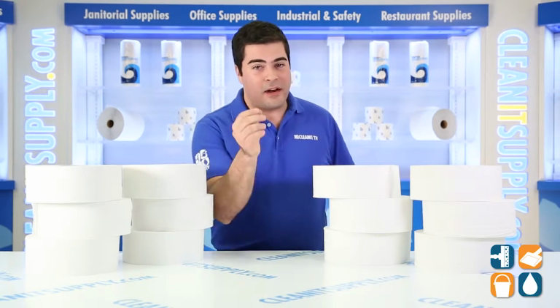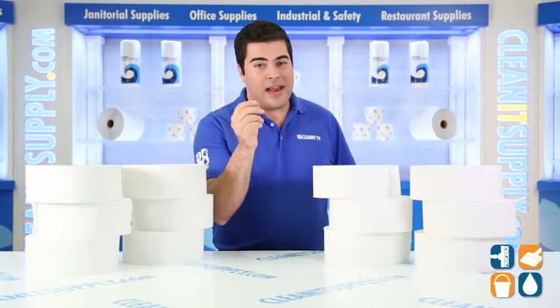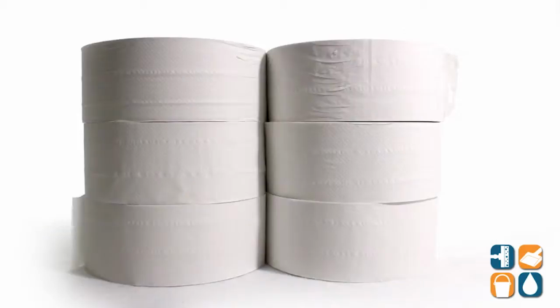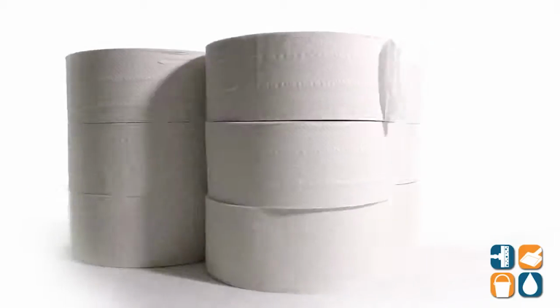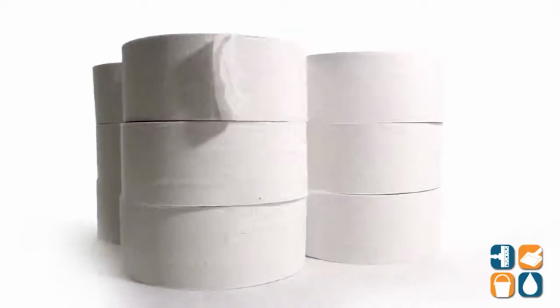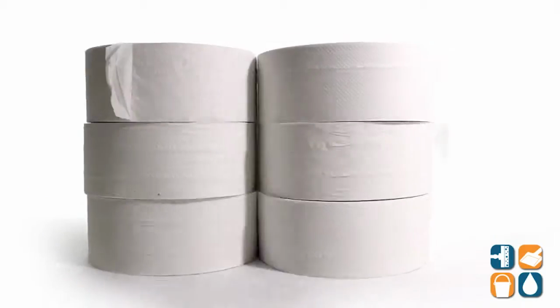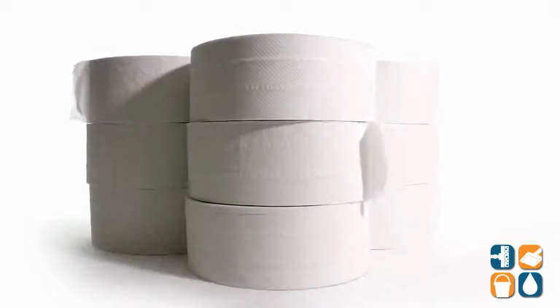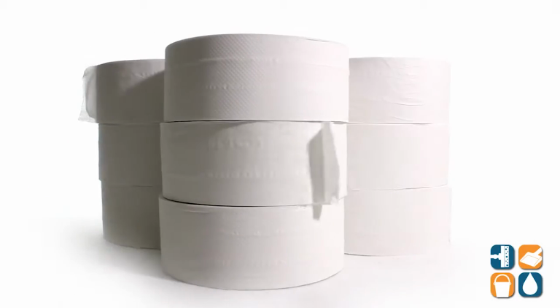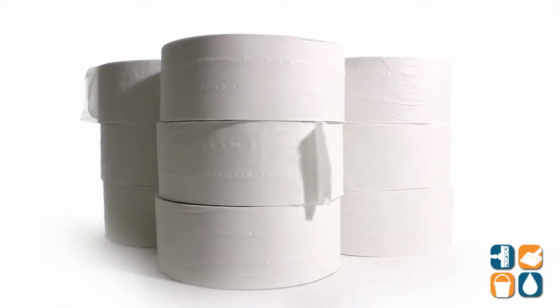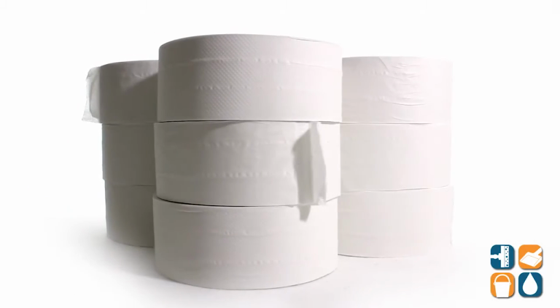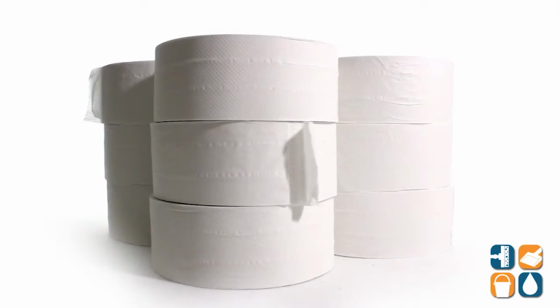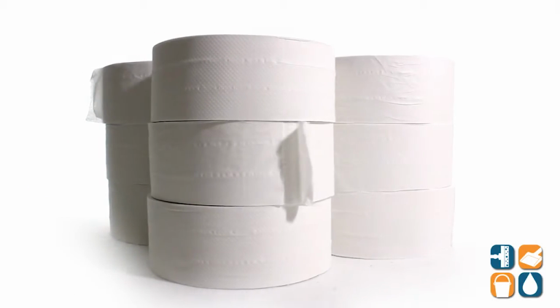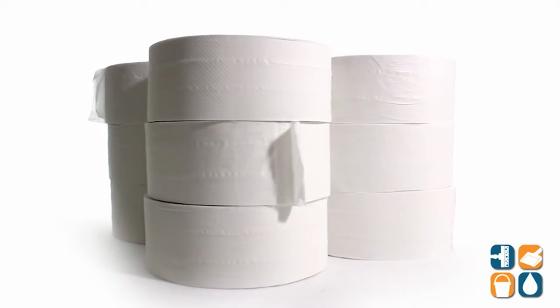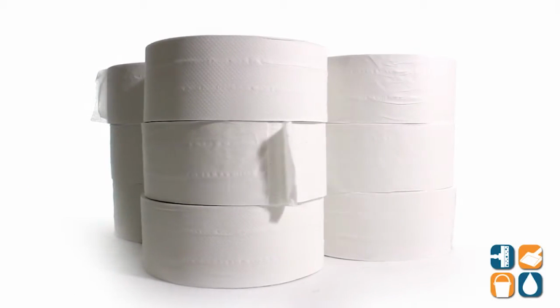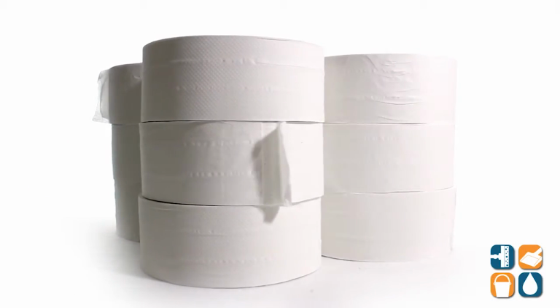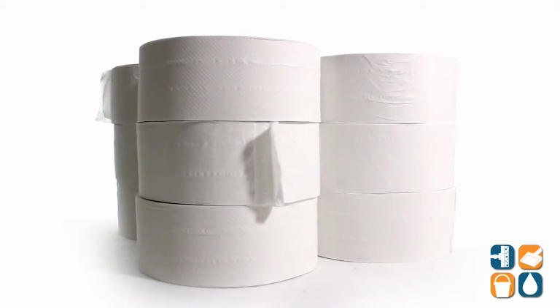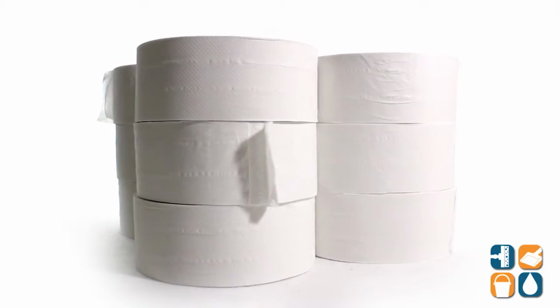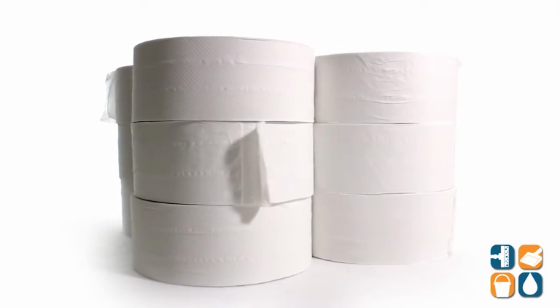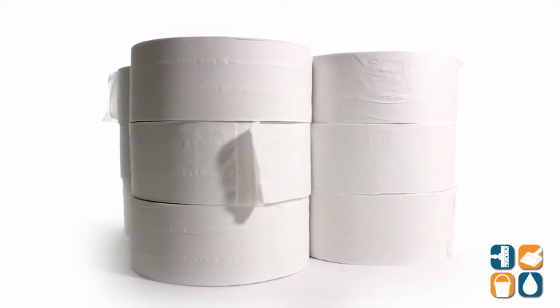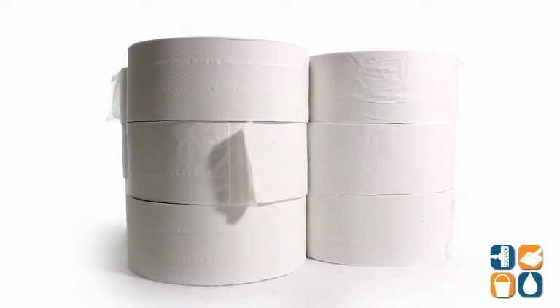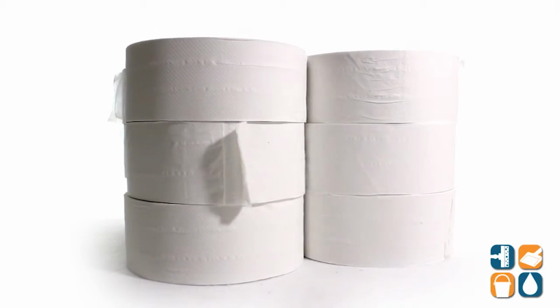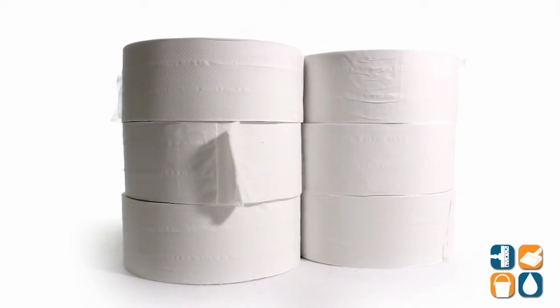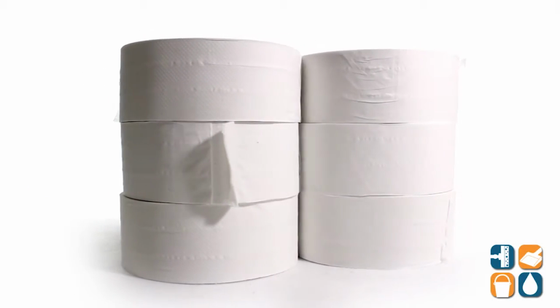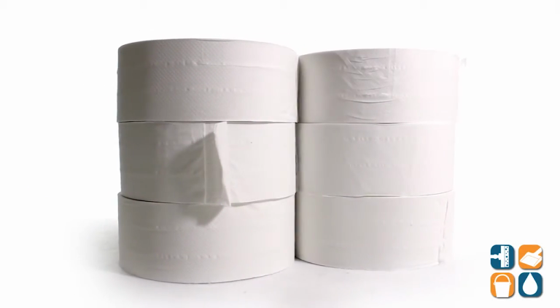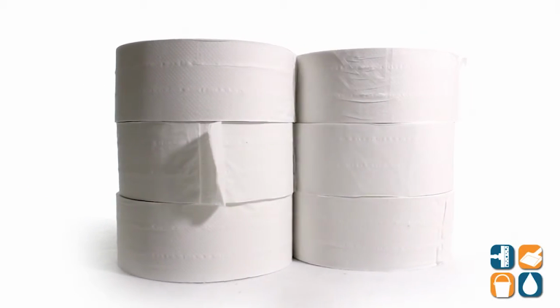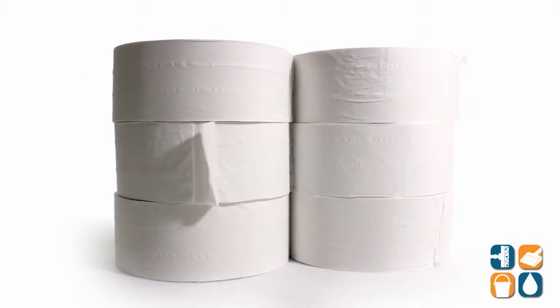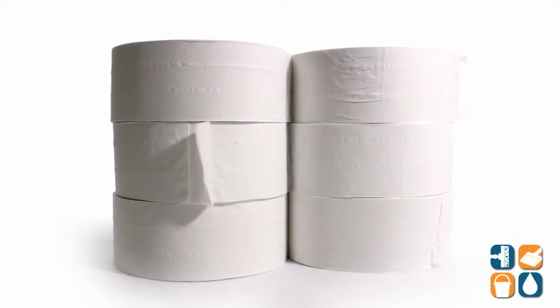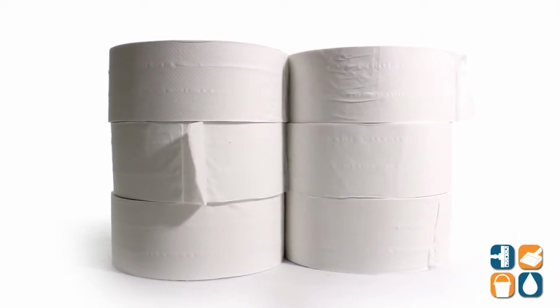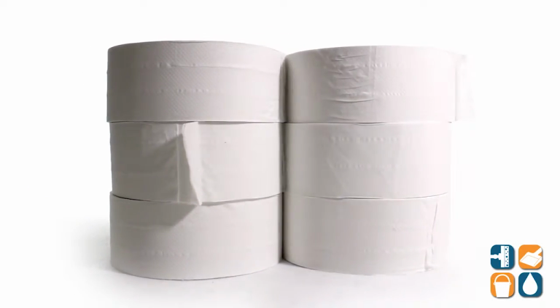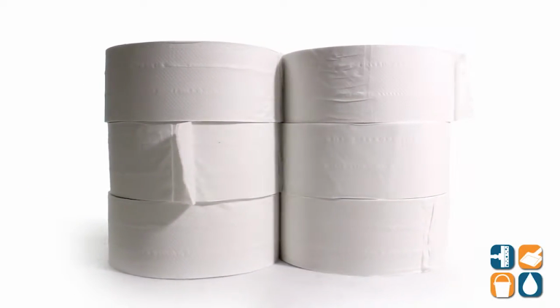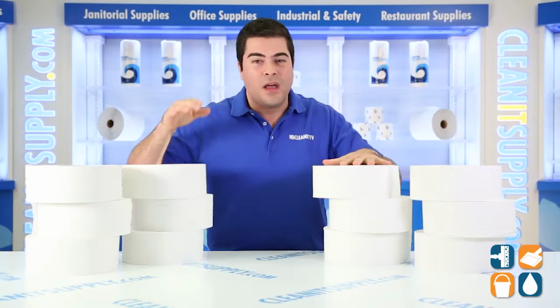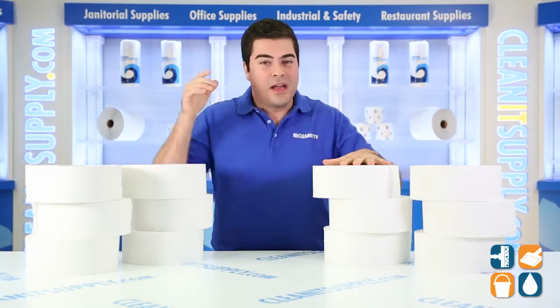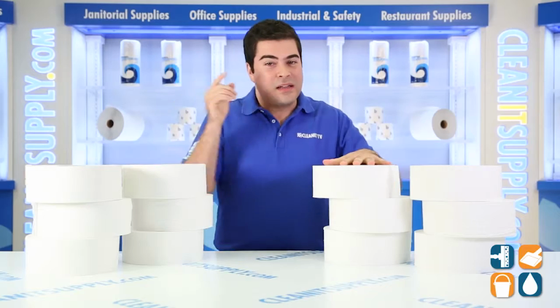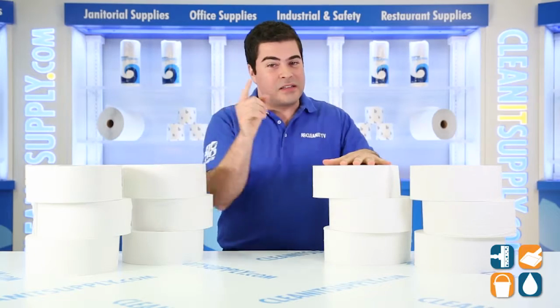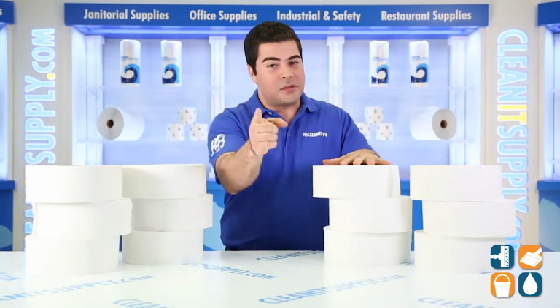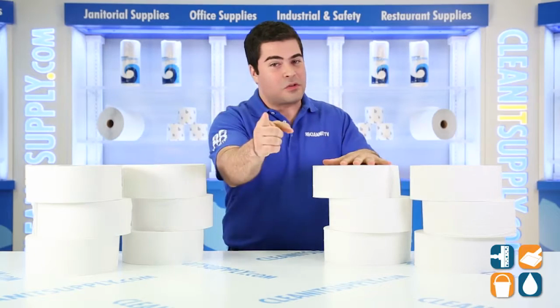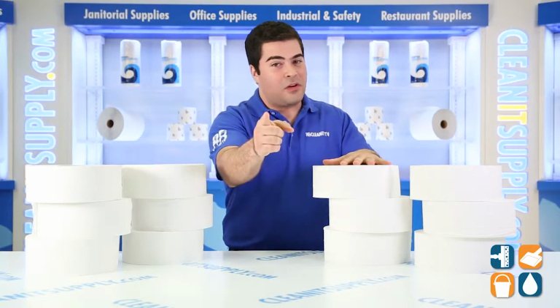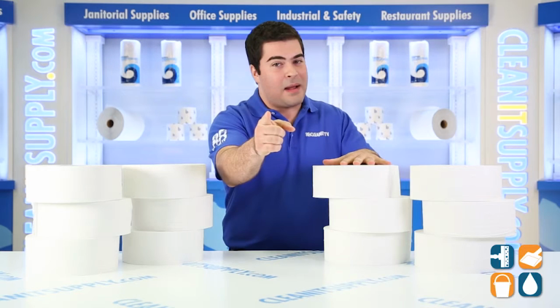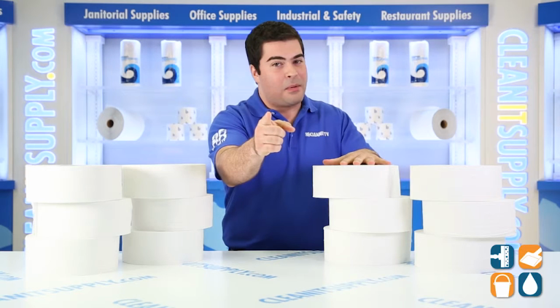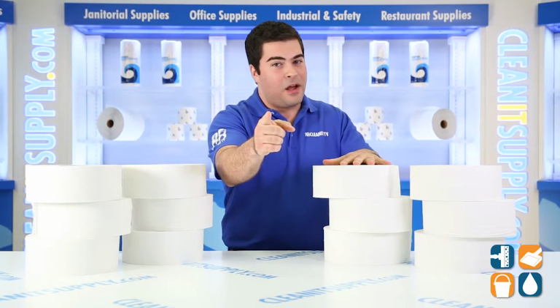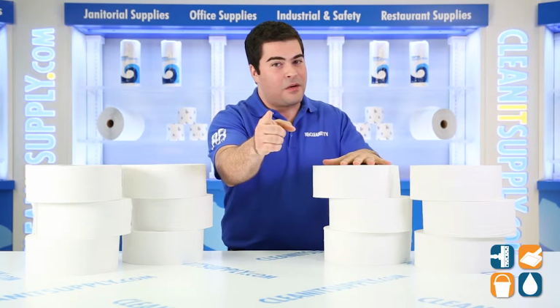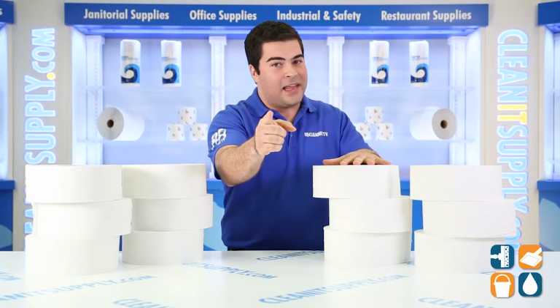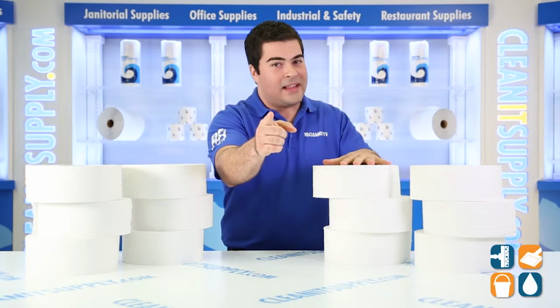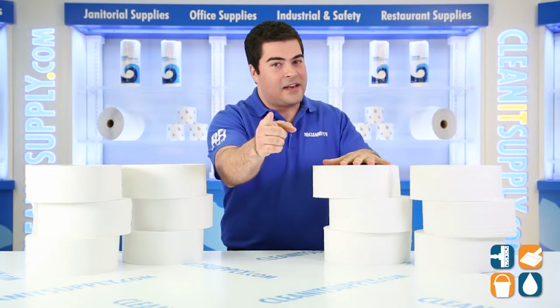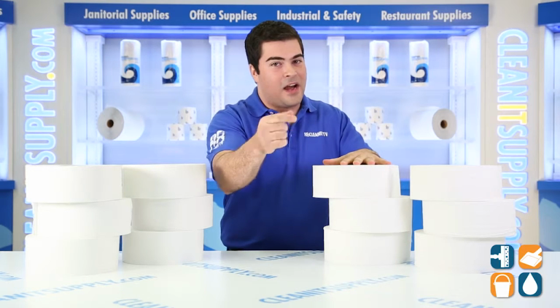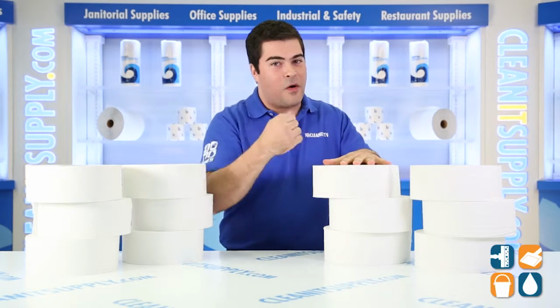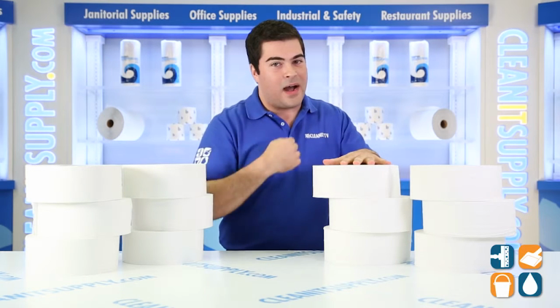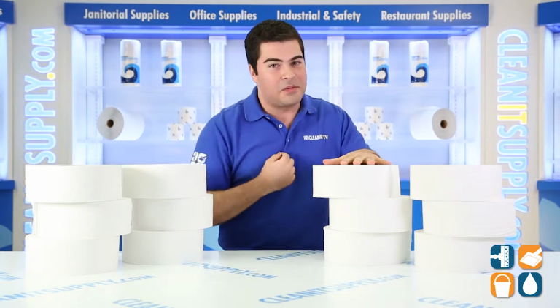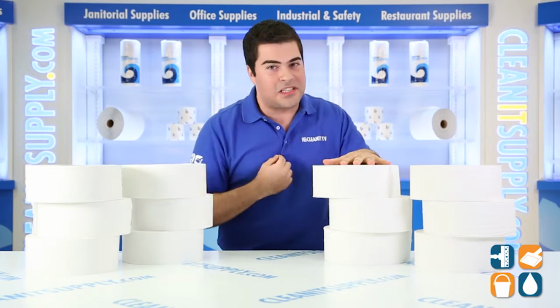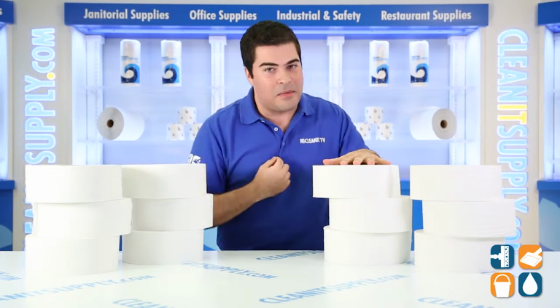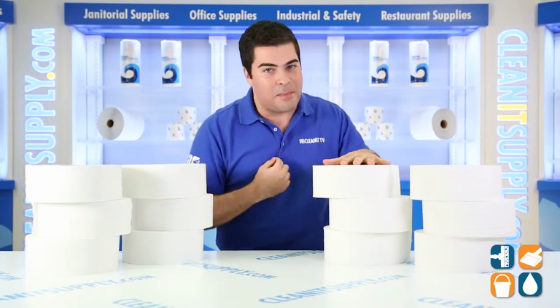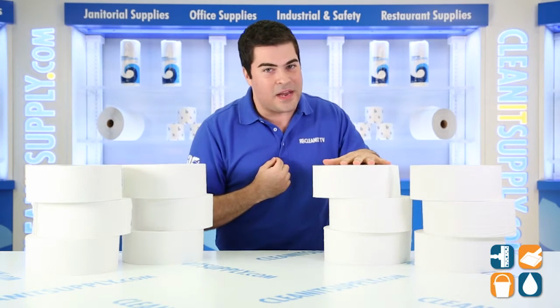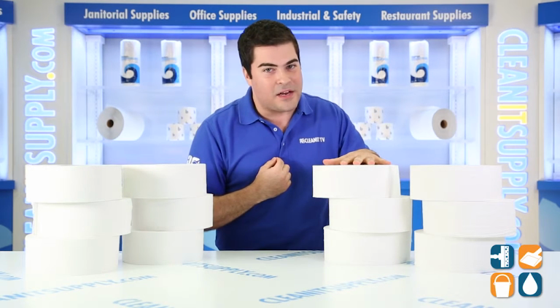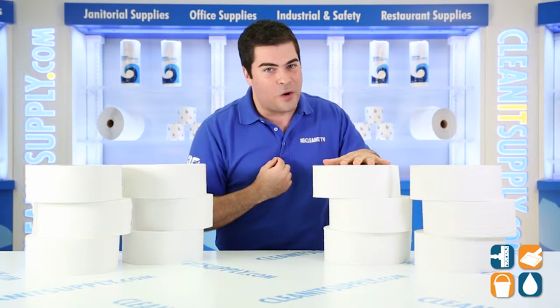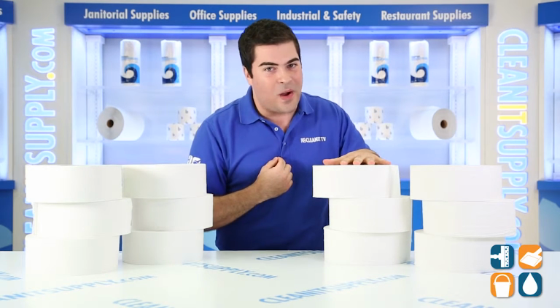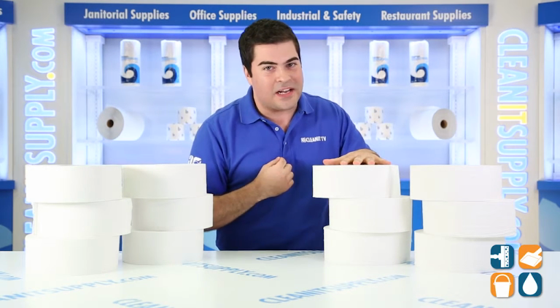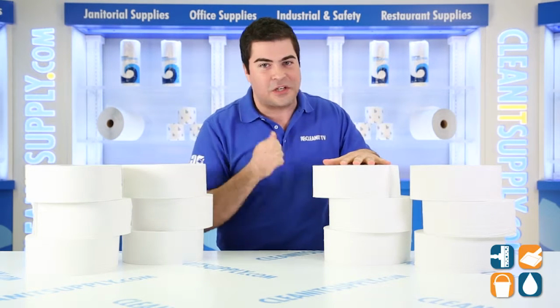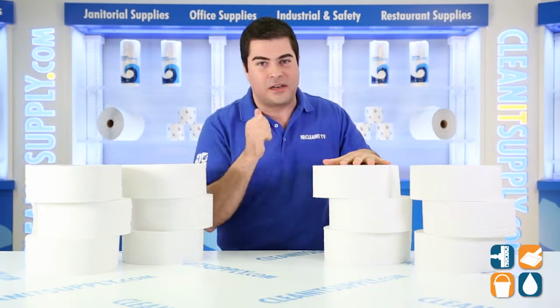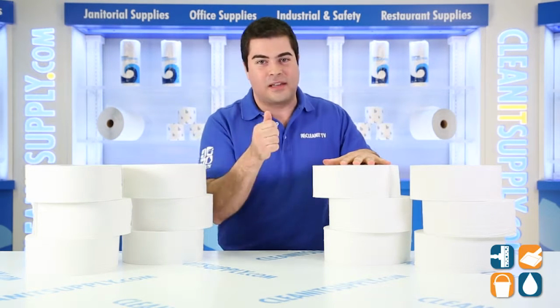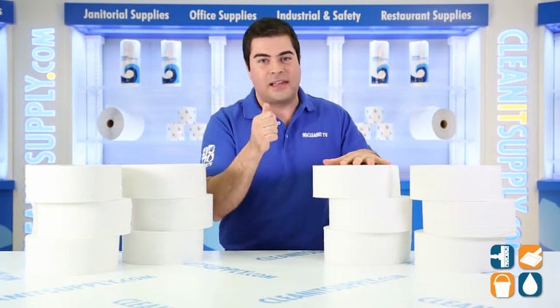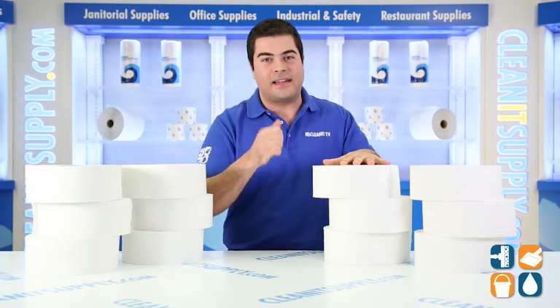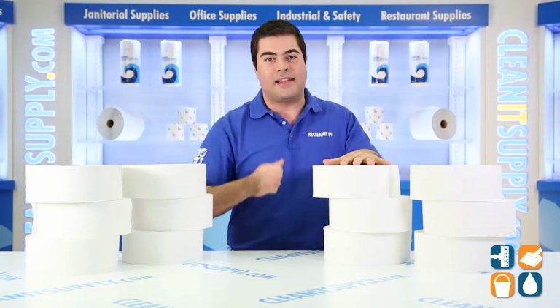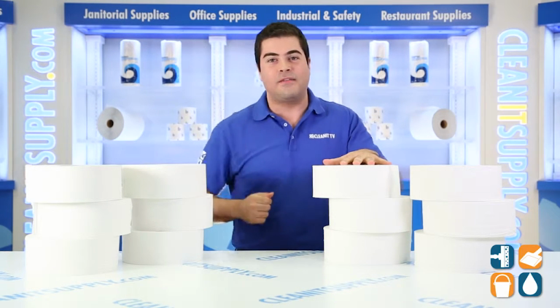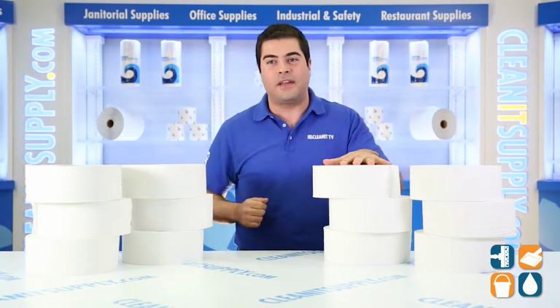There you have it, the 6100 Jumbo Junior 2-Ply Toilet Paper. Subscribe below, get in the know. I'm Sammy P and you're watching CleanIt TV.